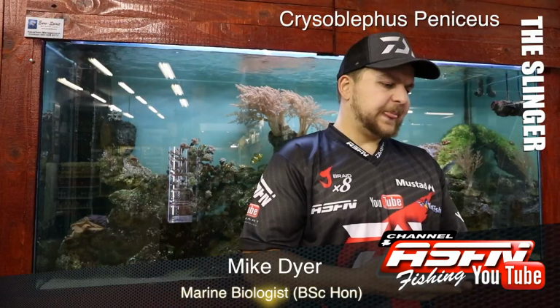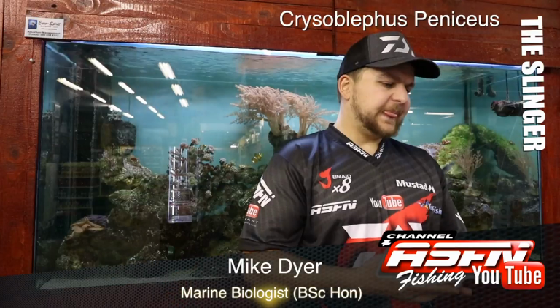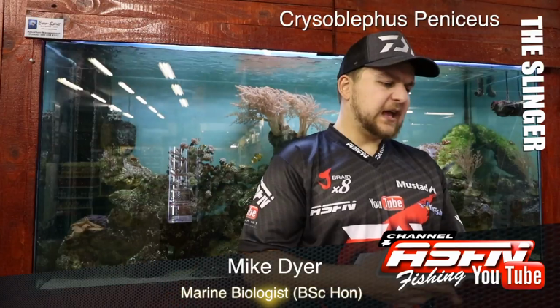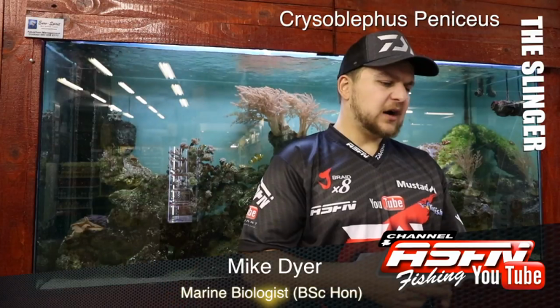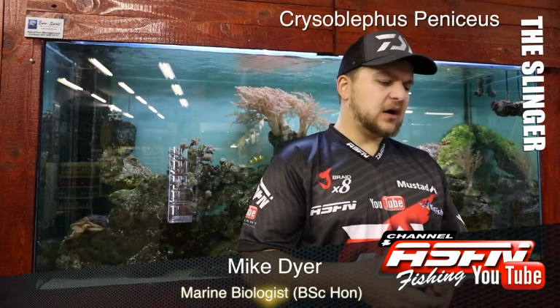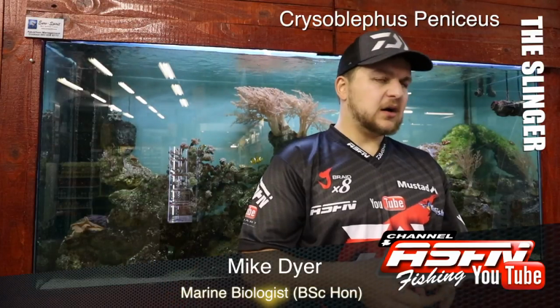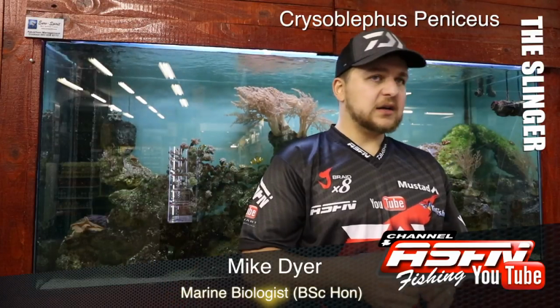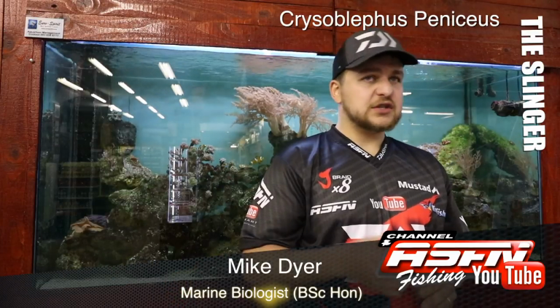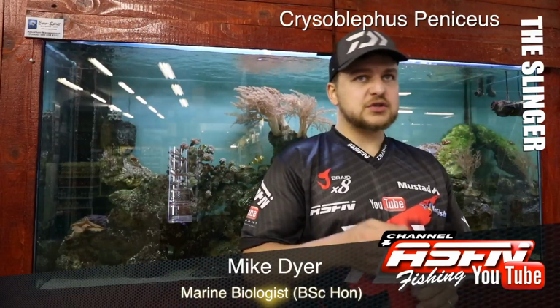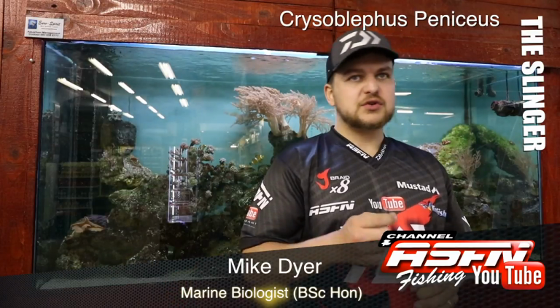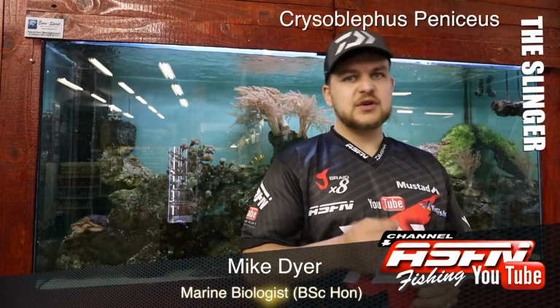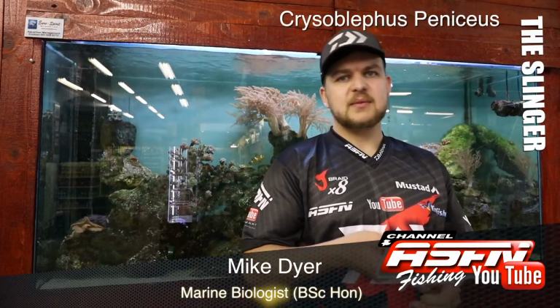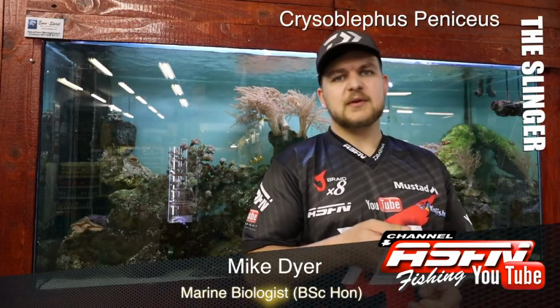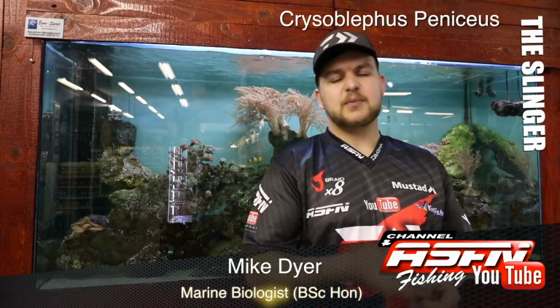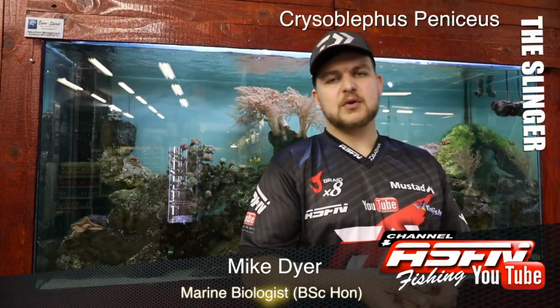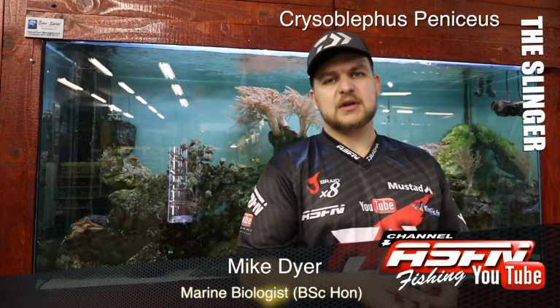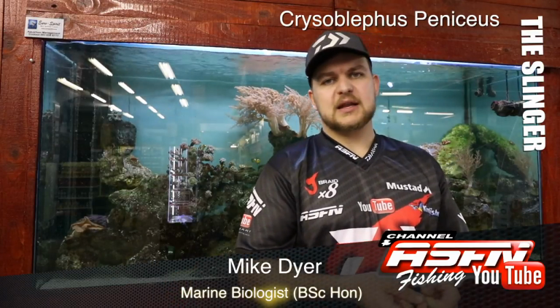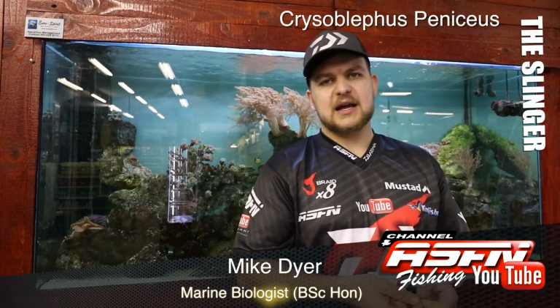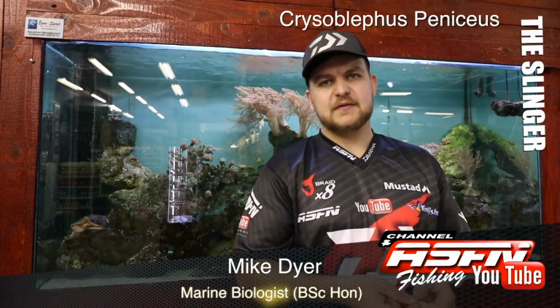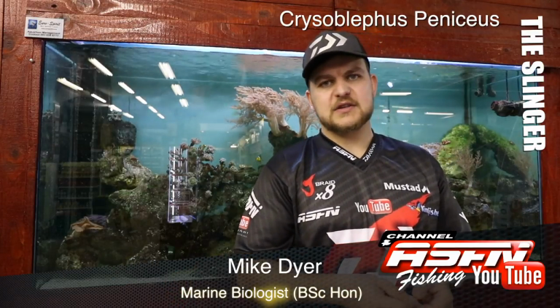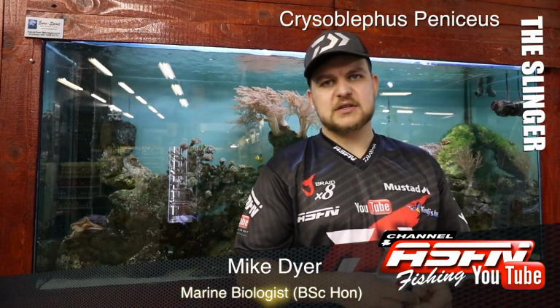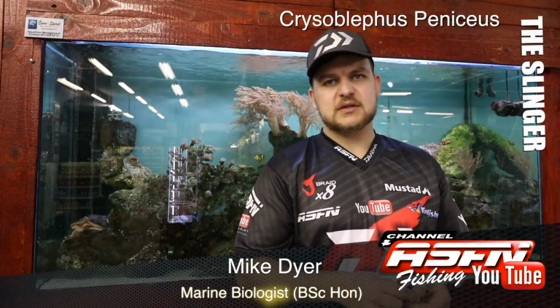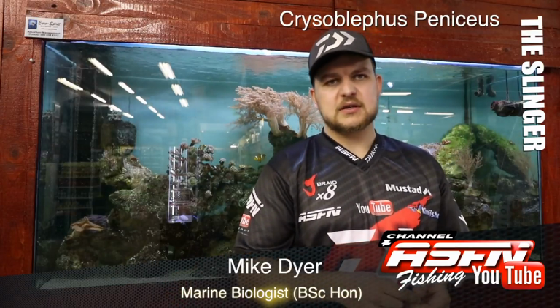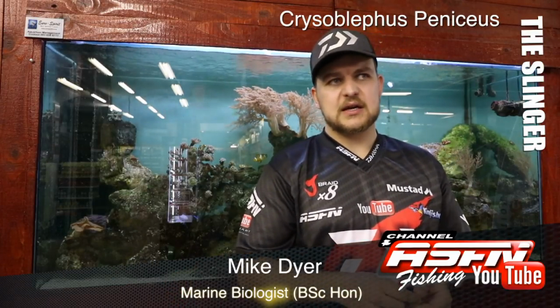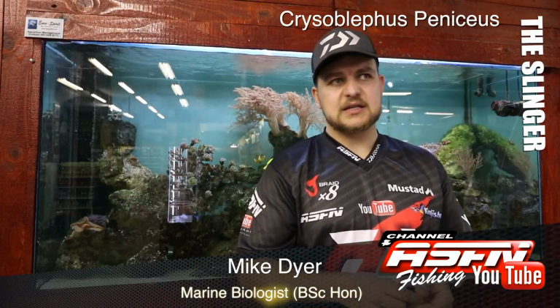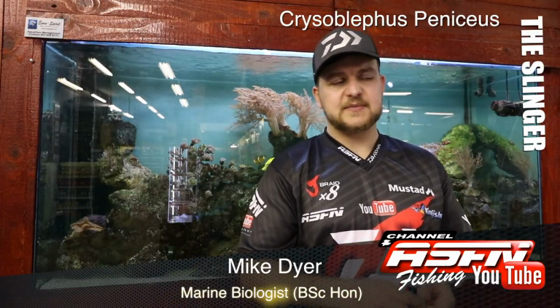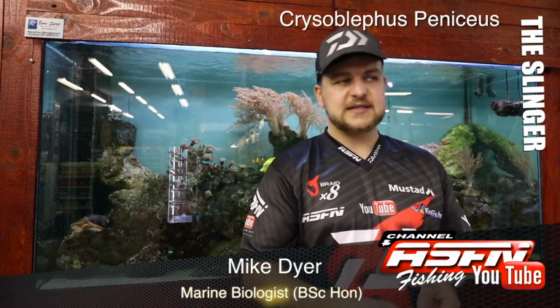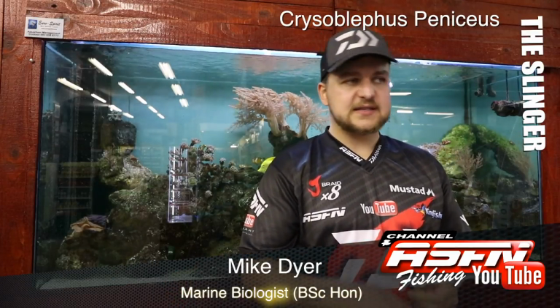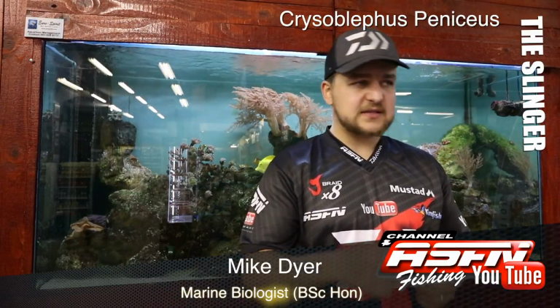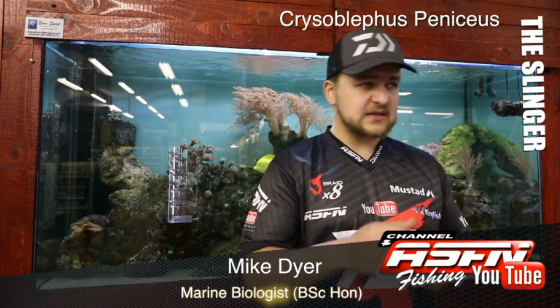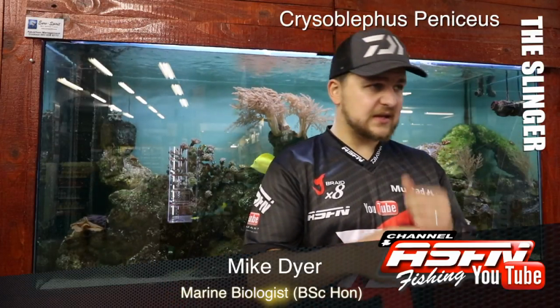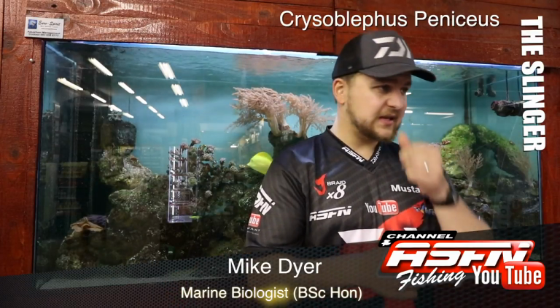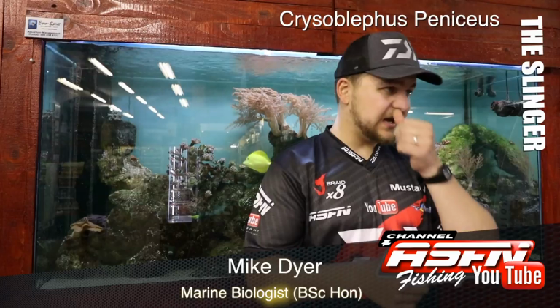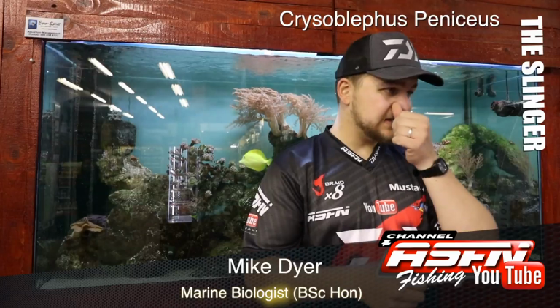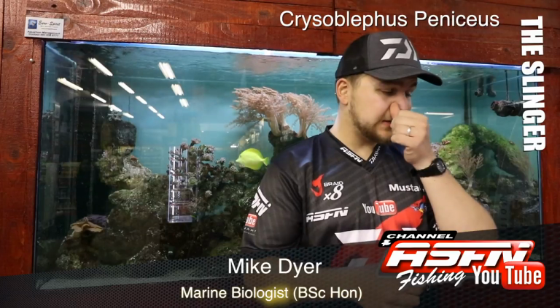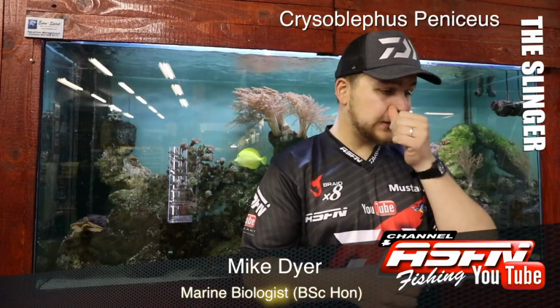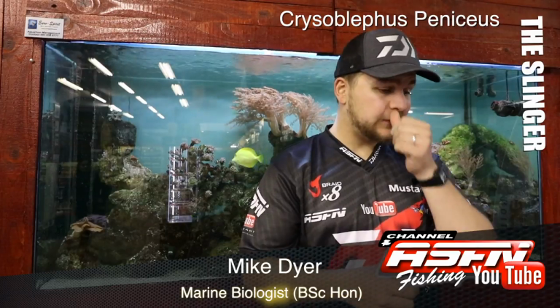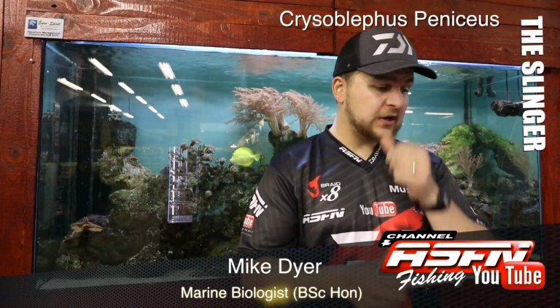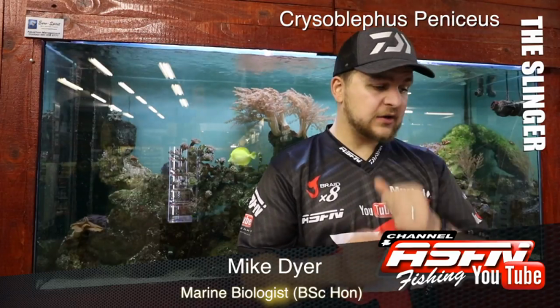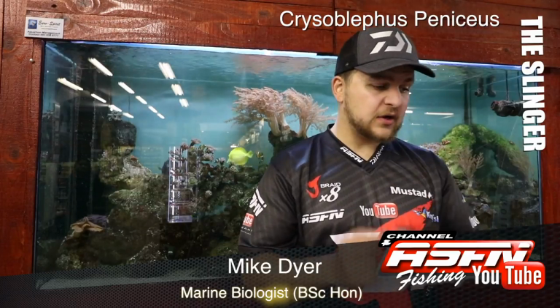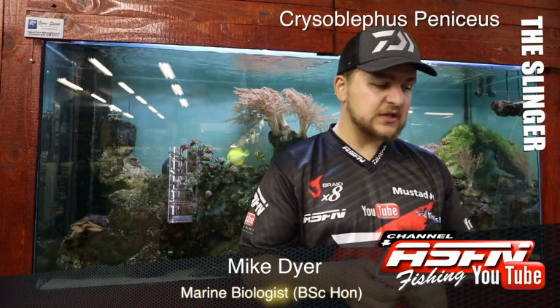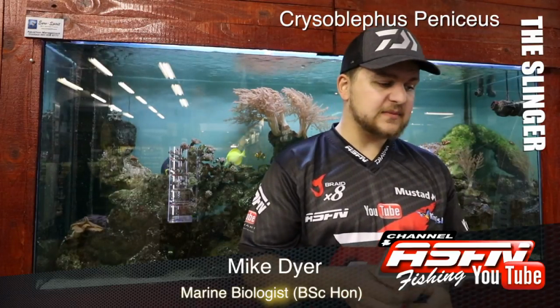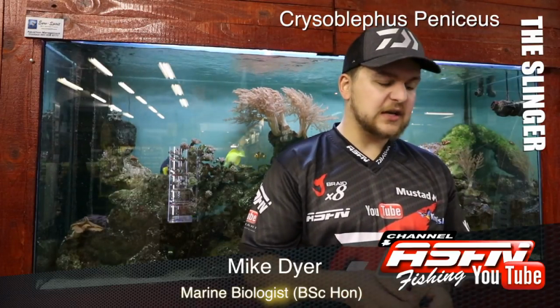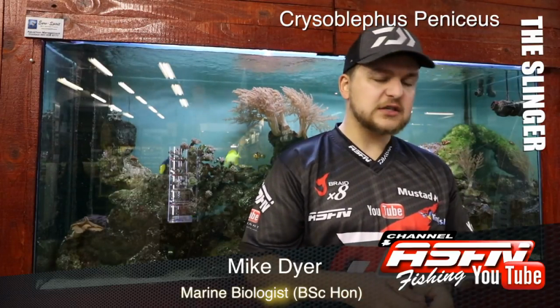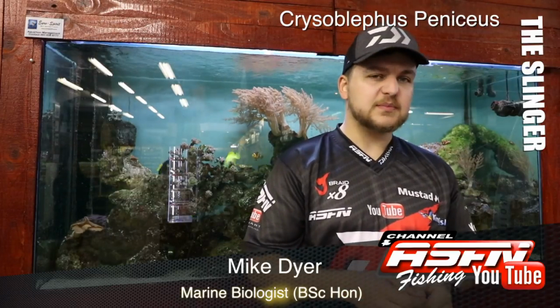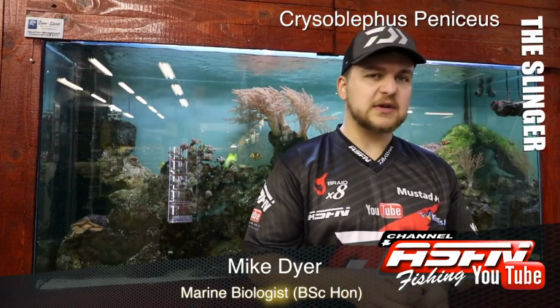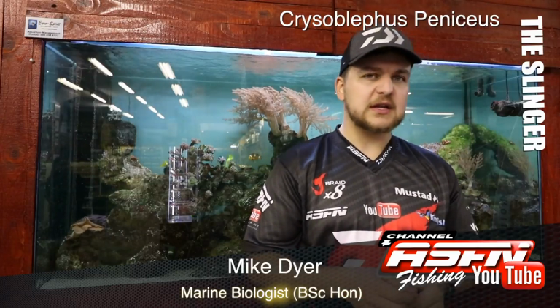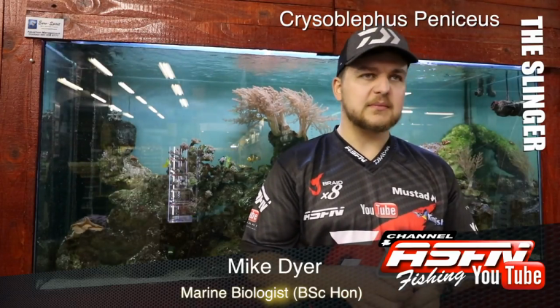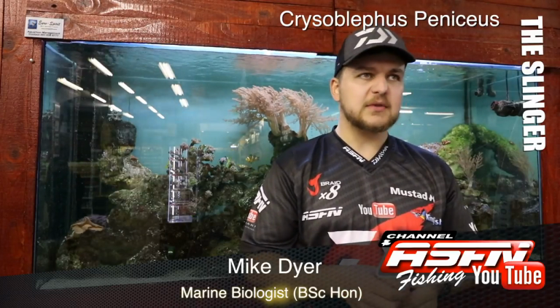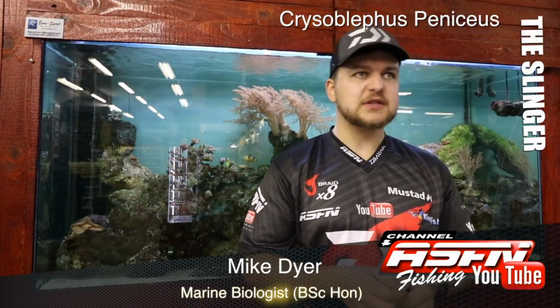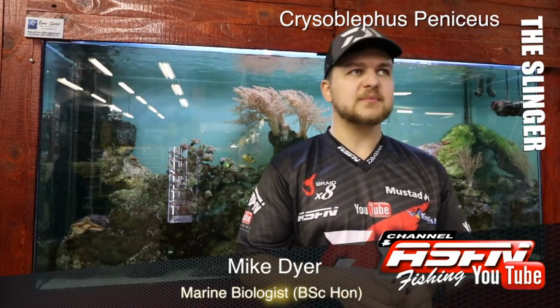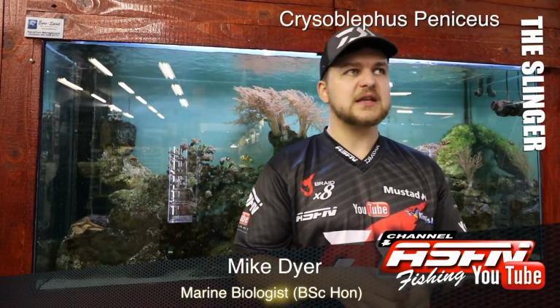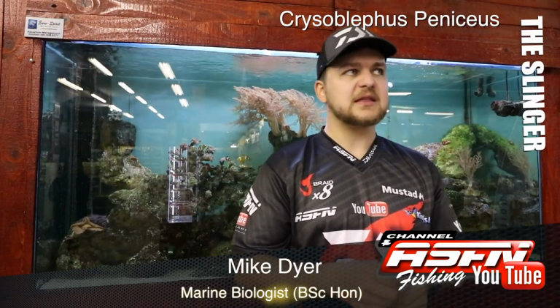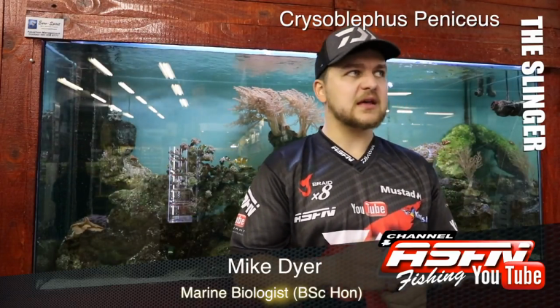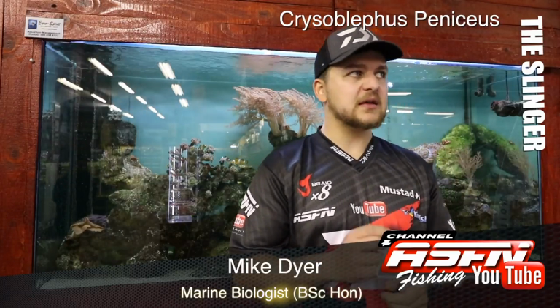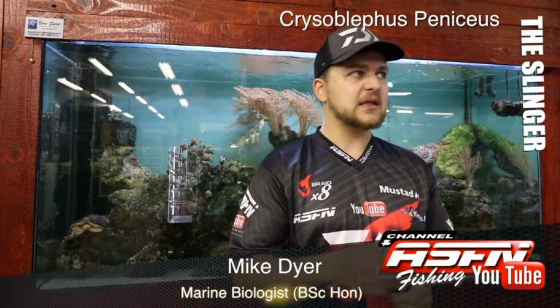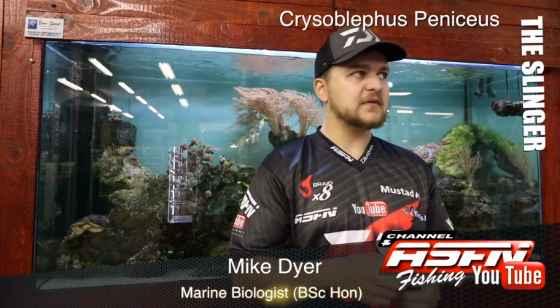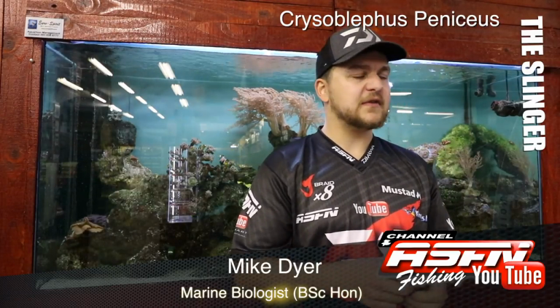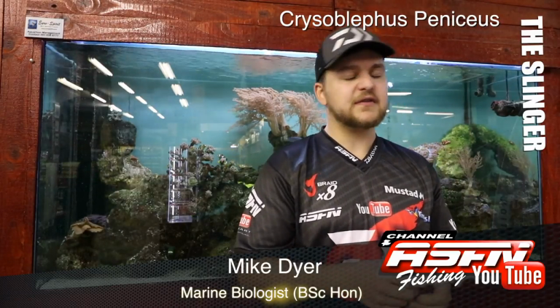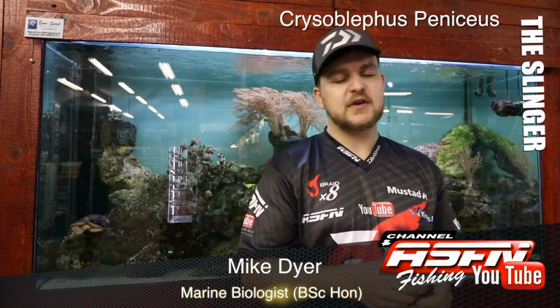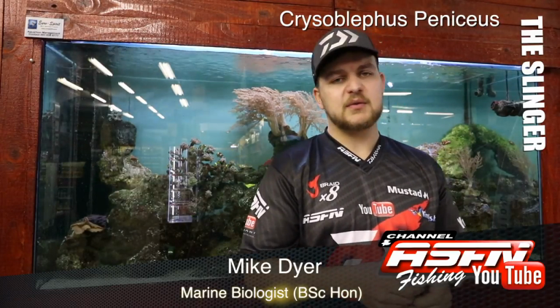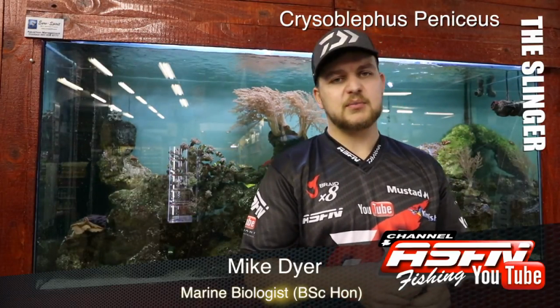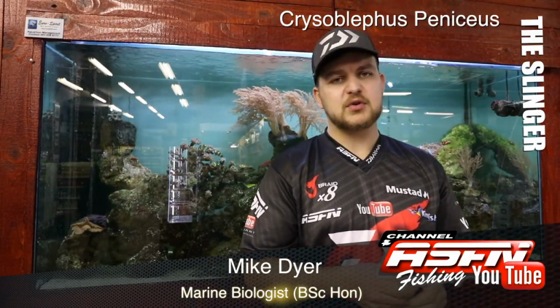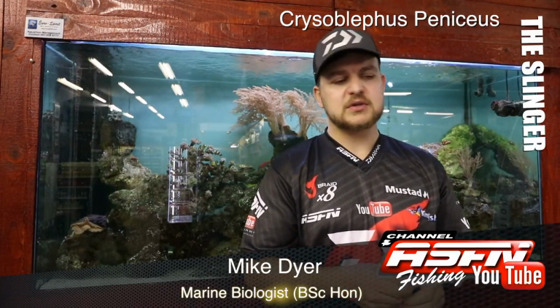They are an extremely important line fish species. In South Africa not as much, but in Mozambique they're very, very important.